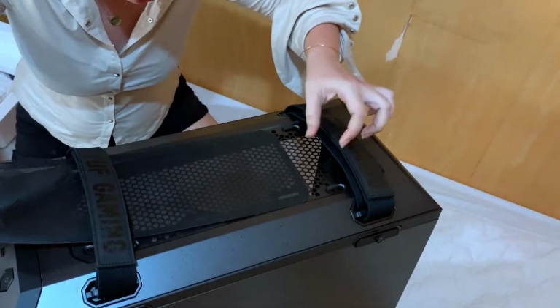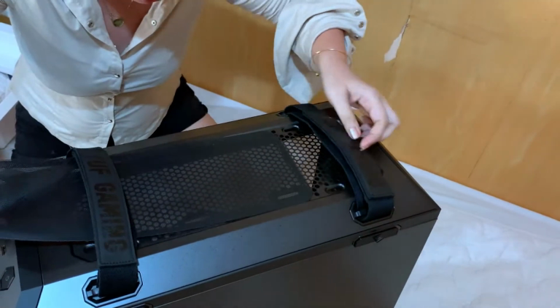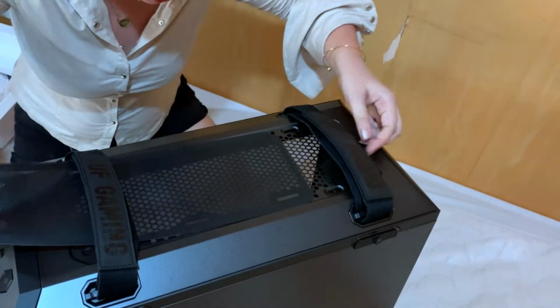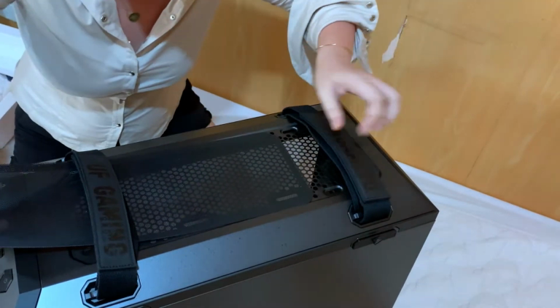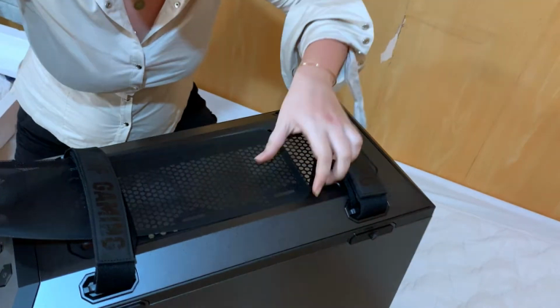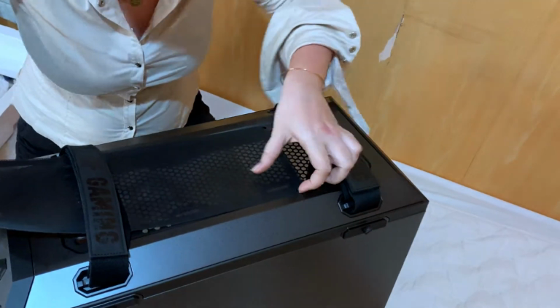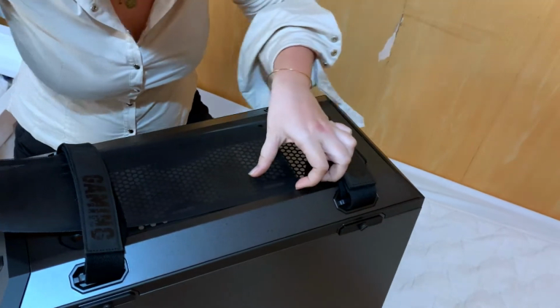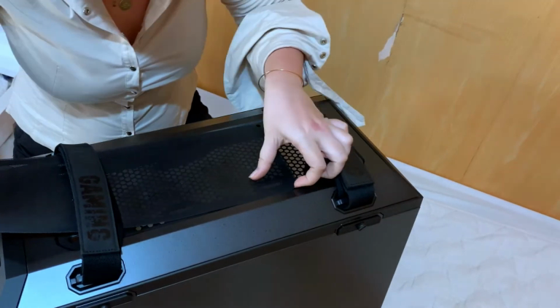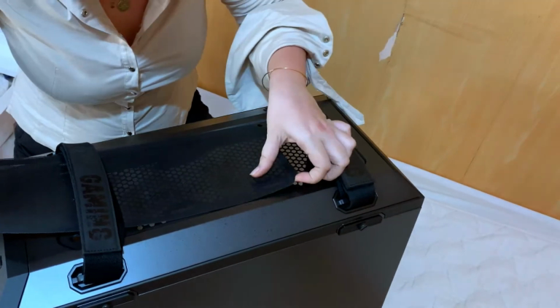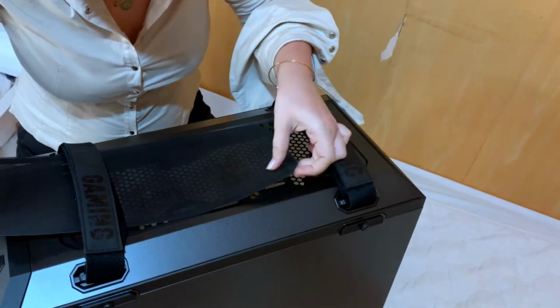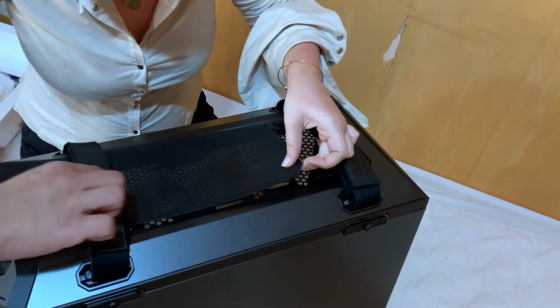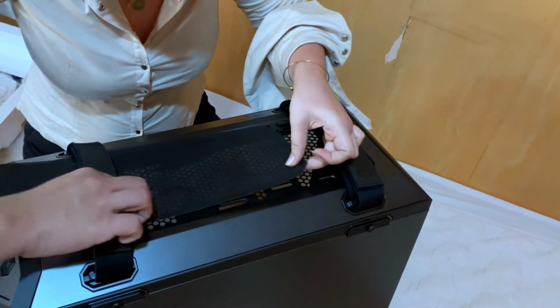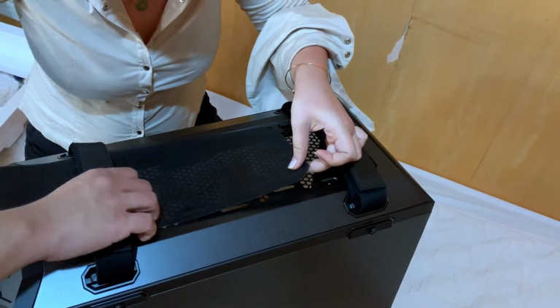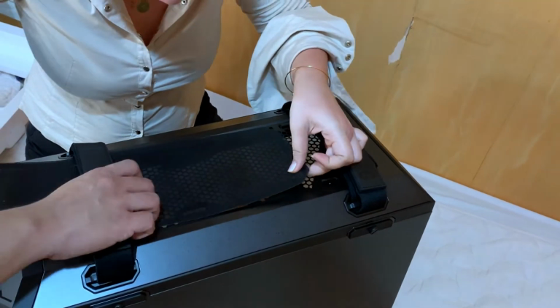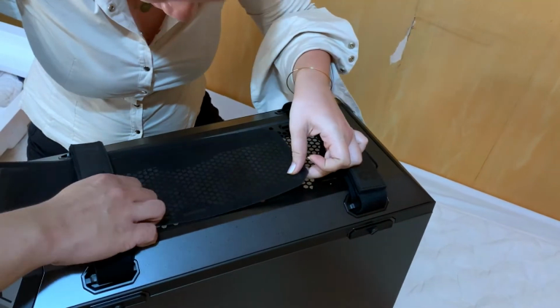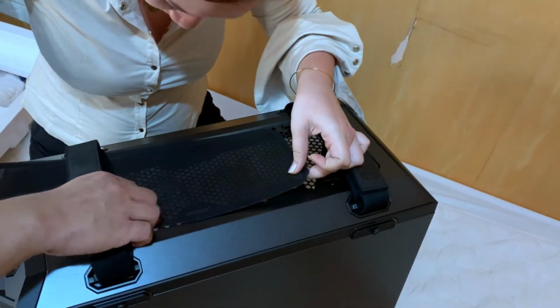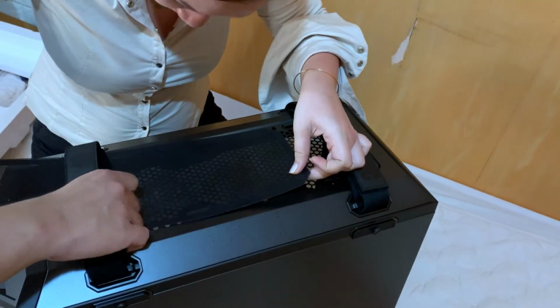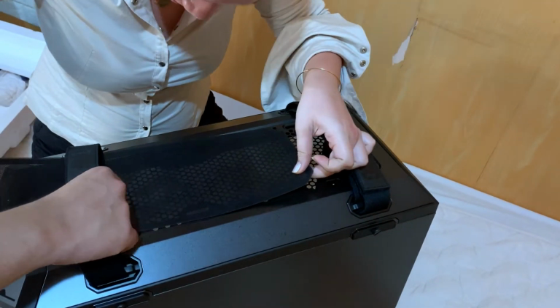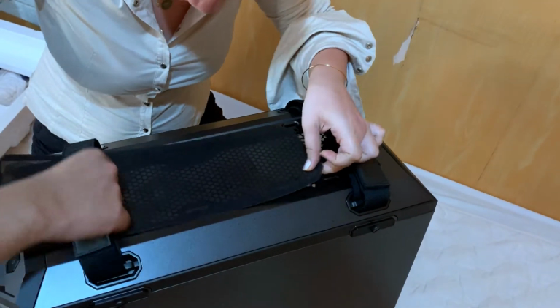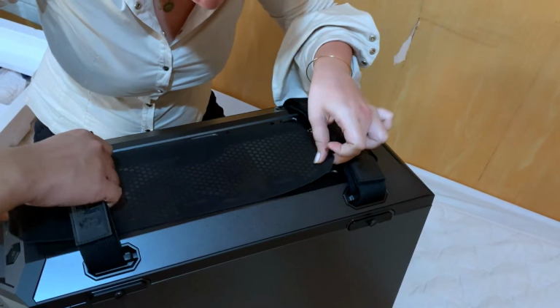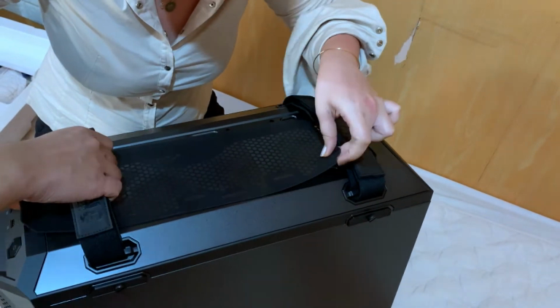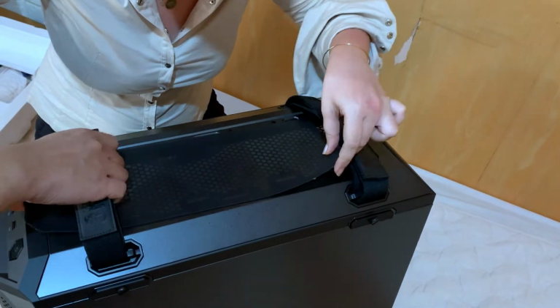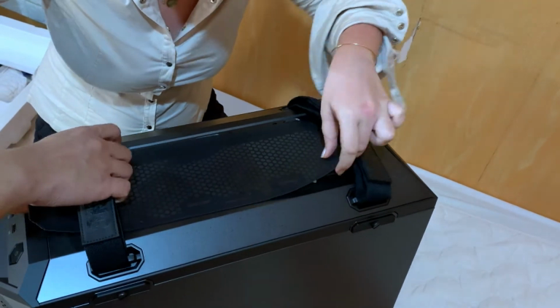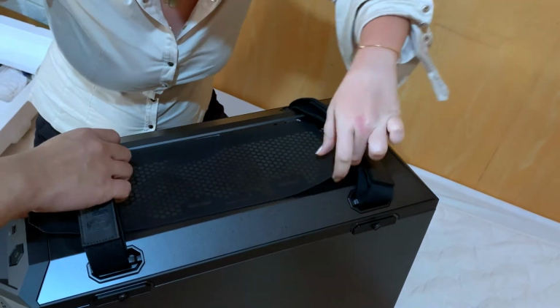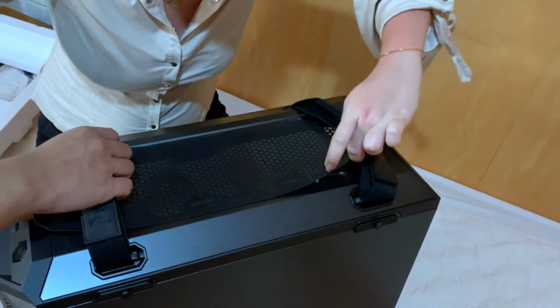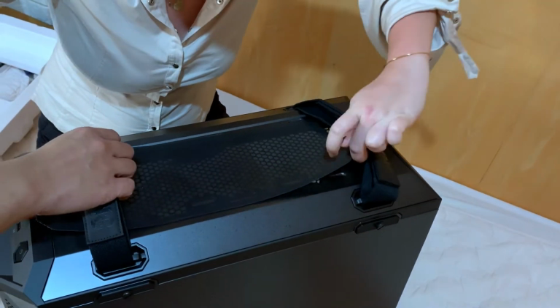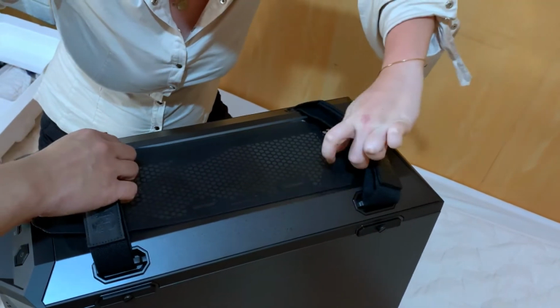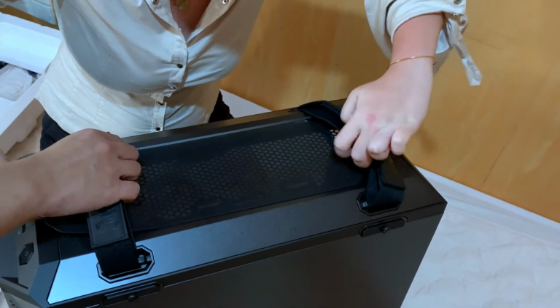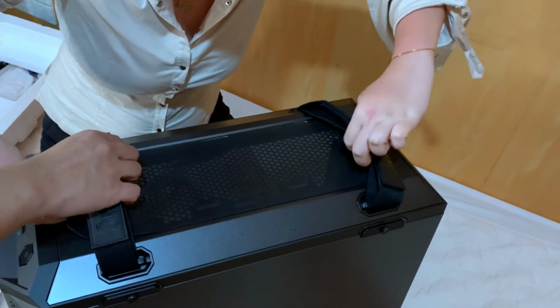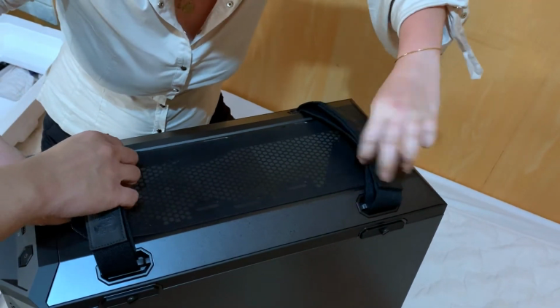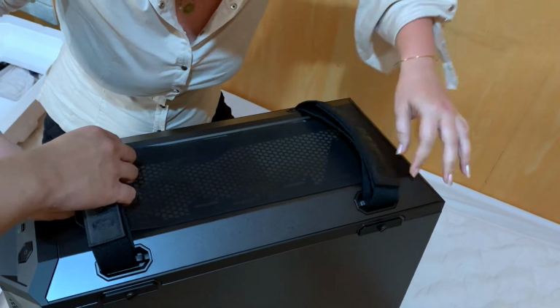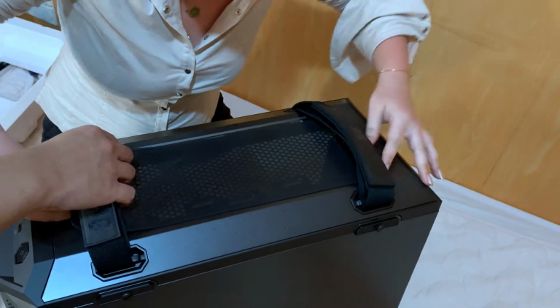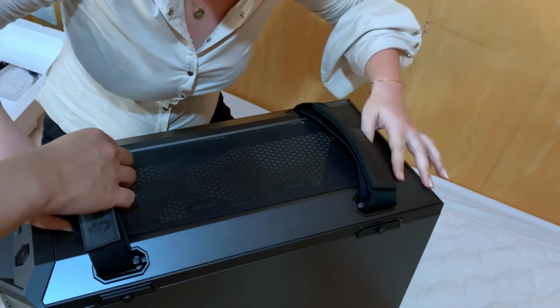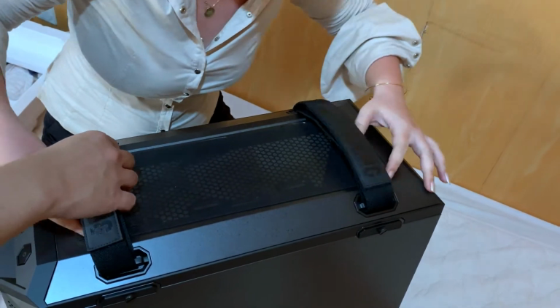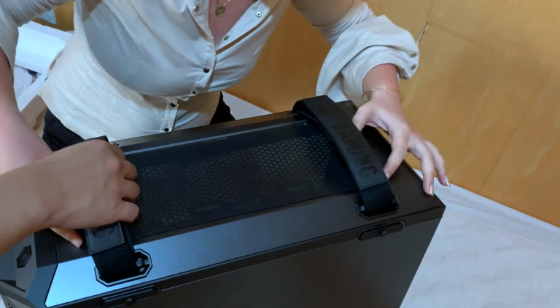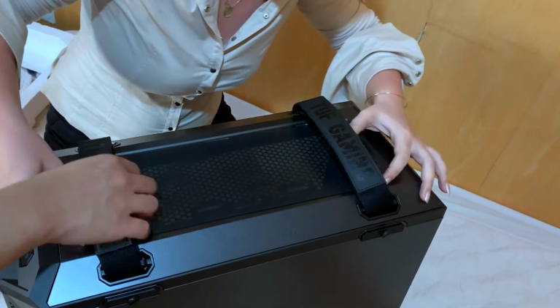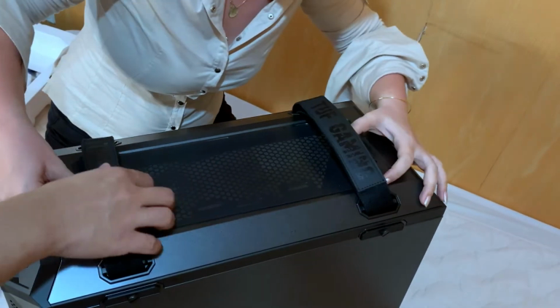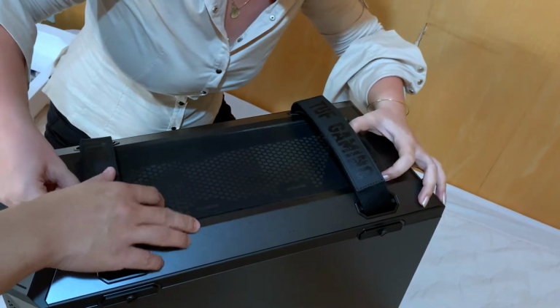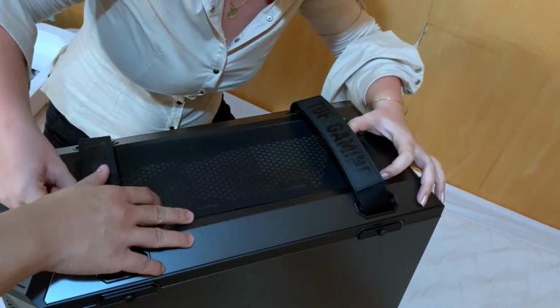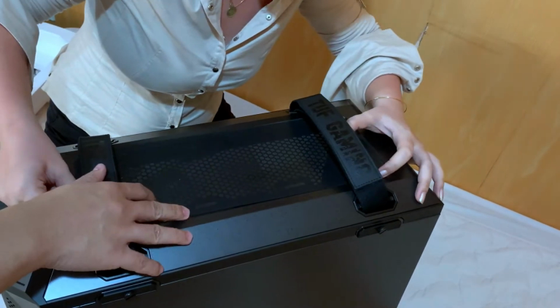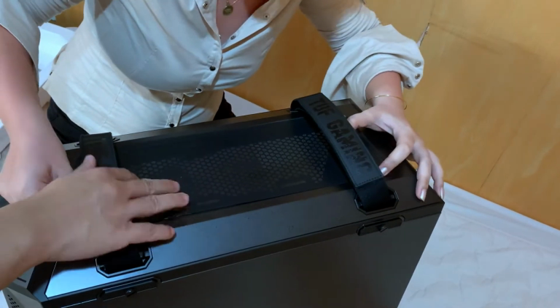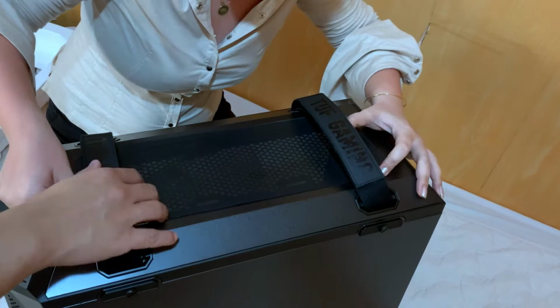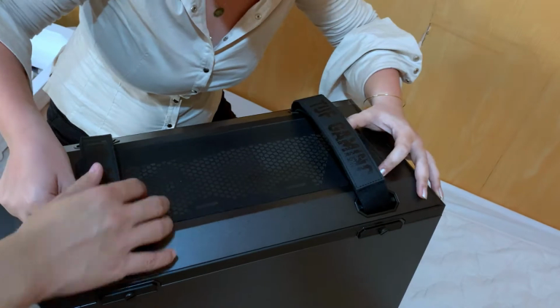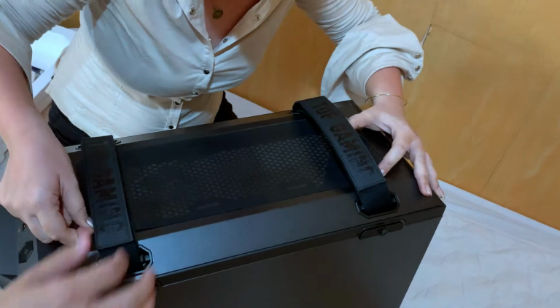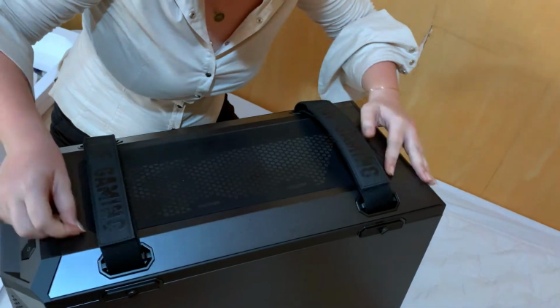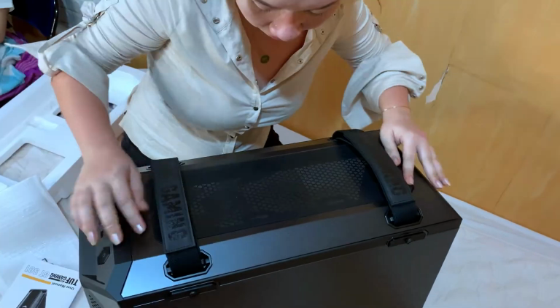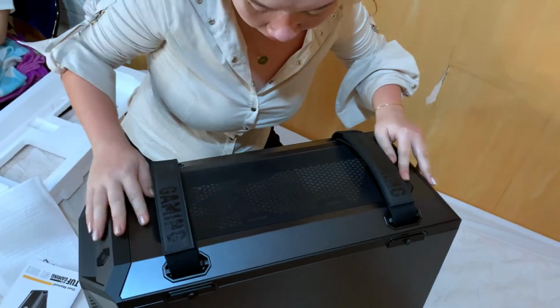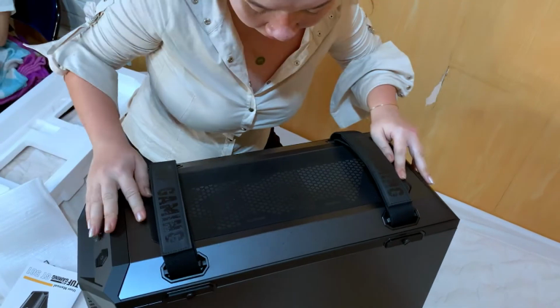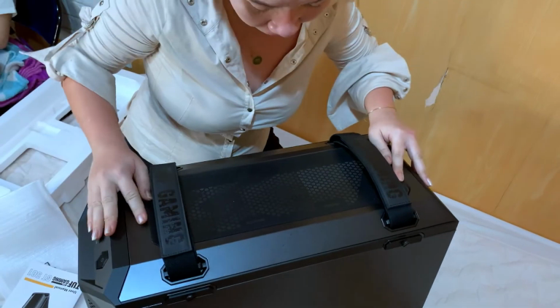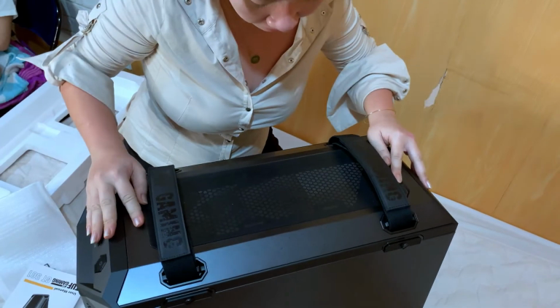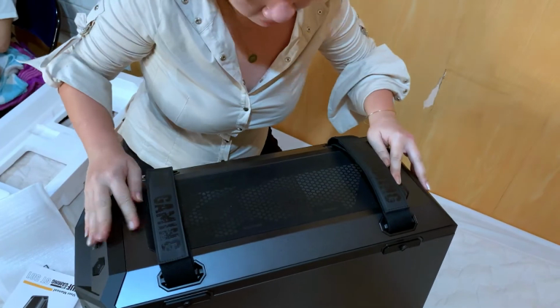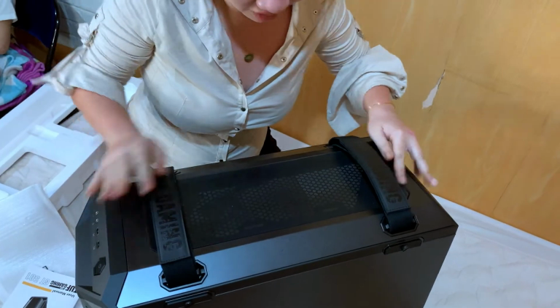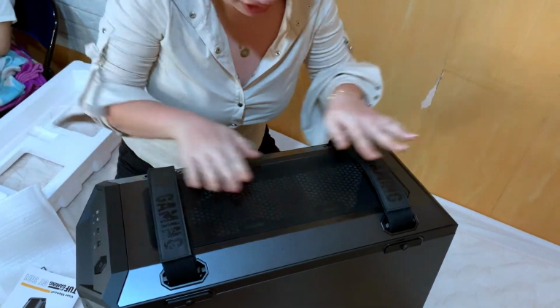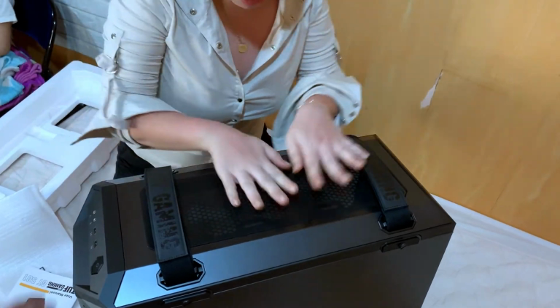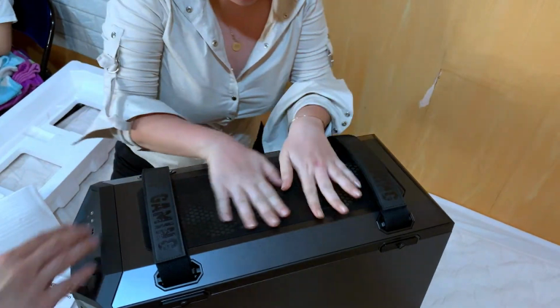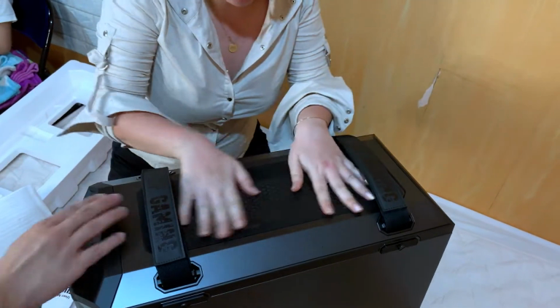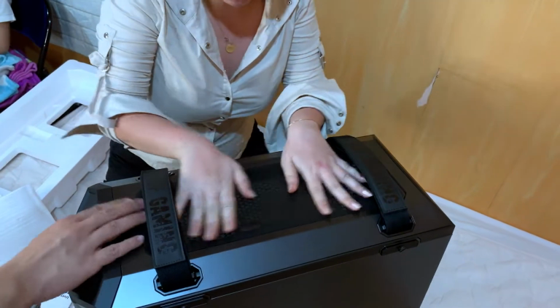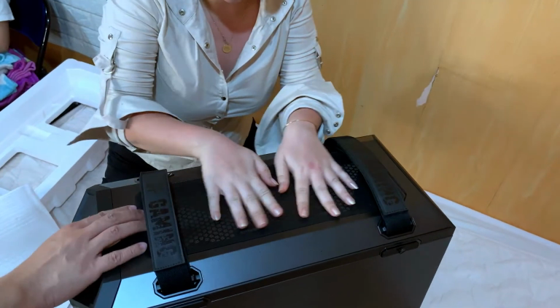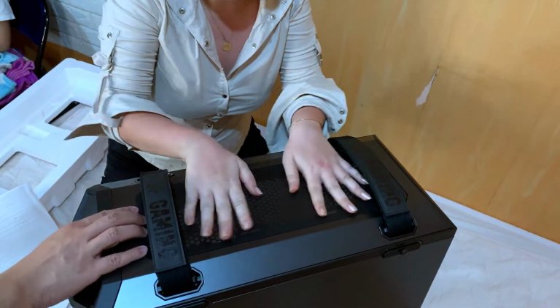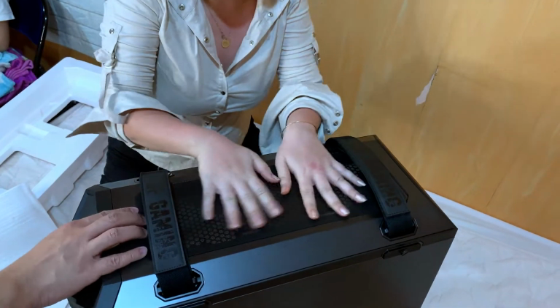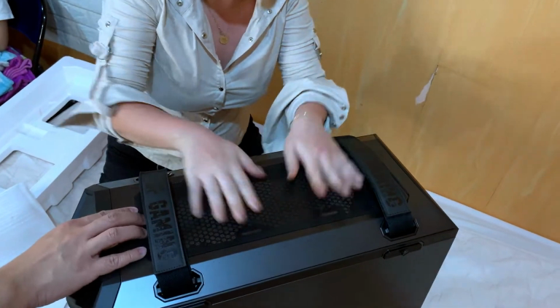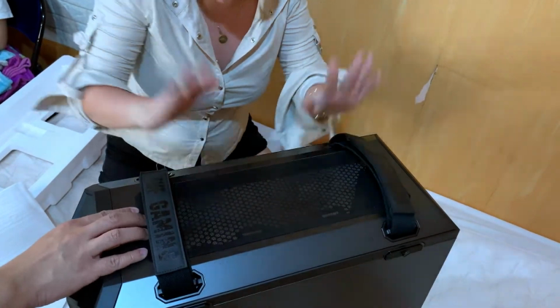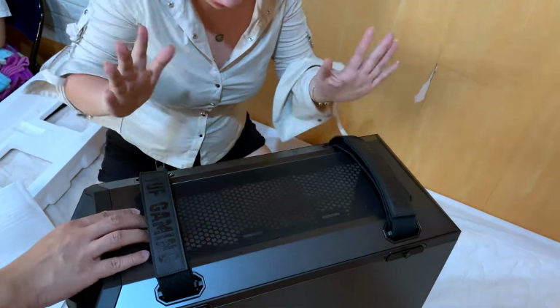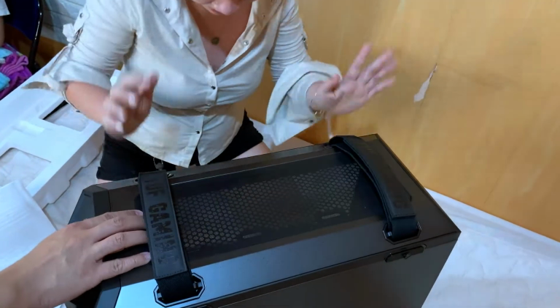Actually pwede mong tanggalin itong handles, but I'll just leave it that way para pag-buhati natin mamaya madali lang. And there it is guys.